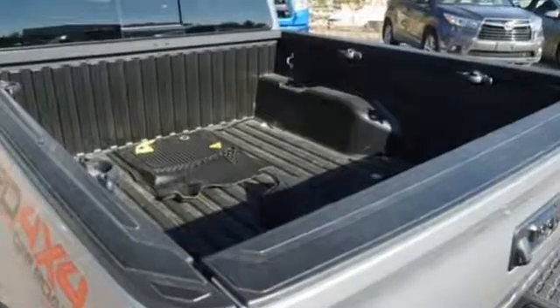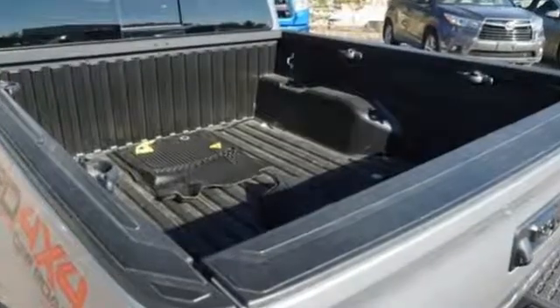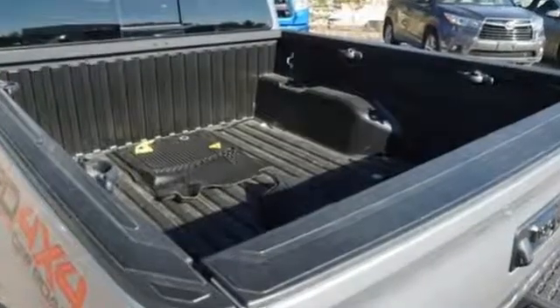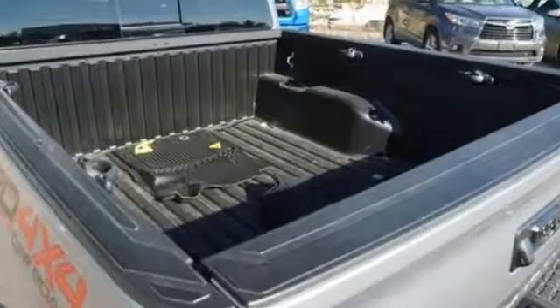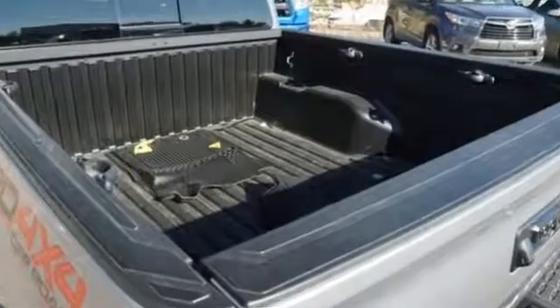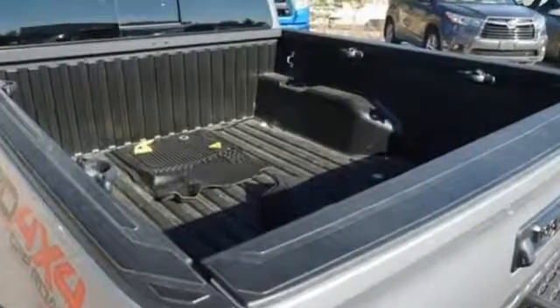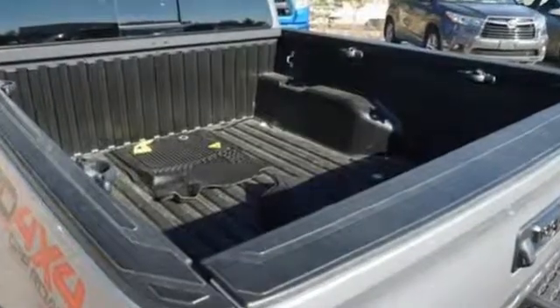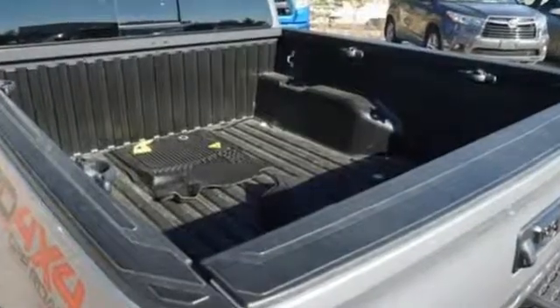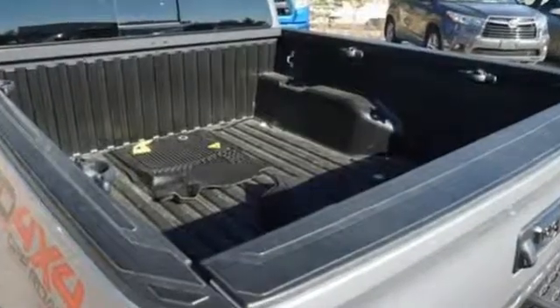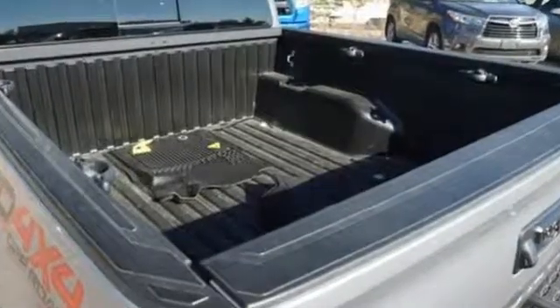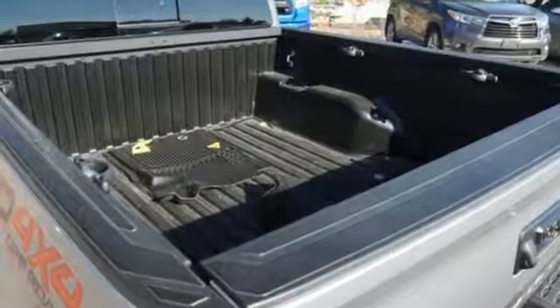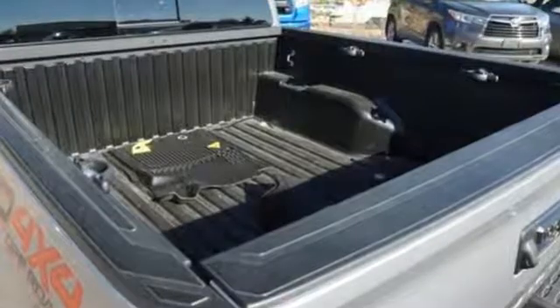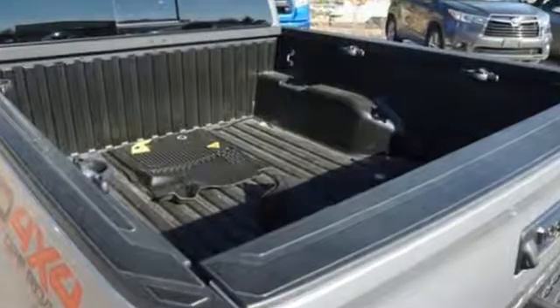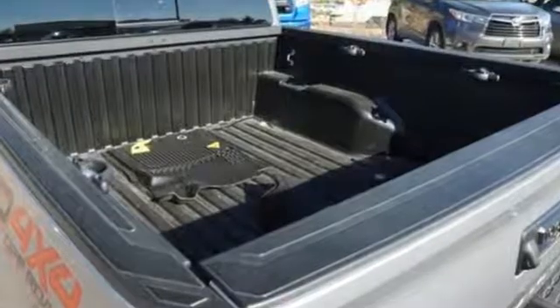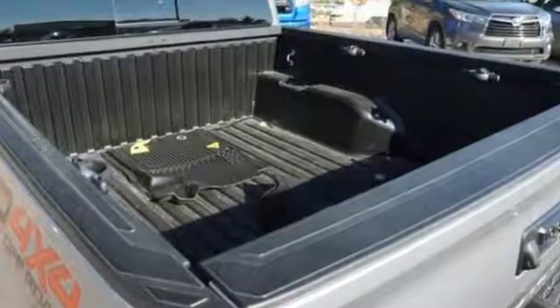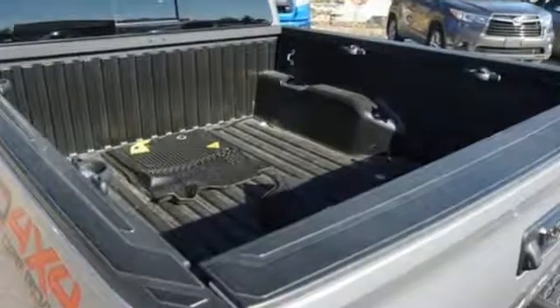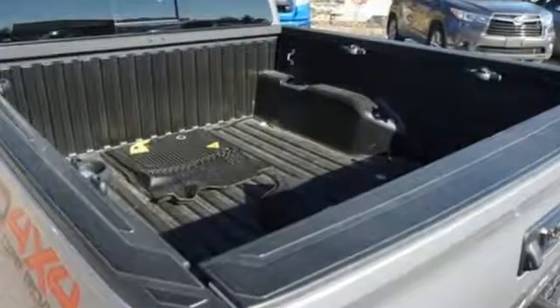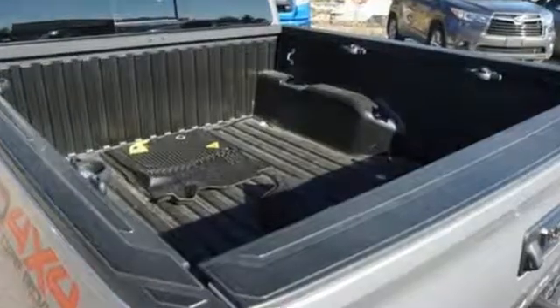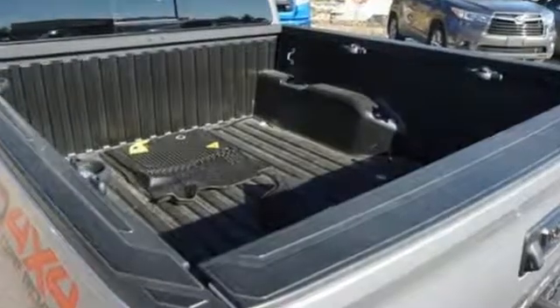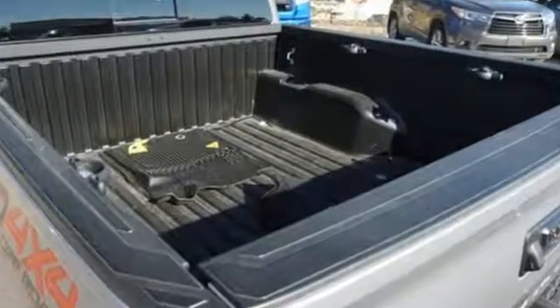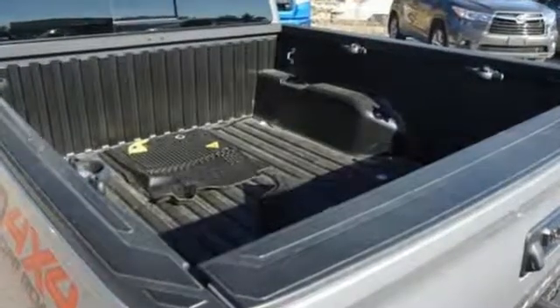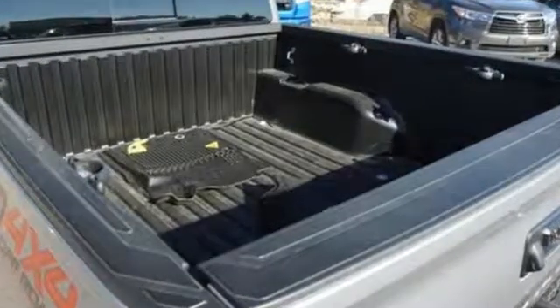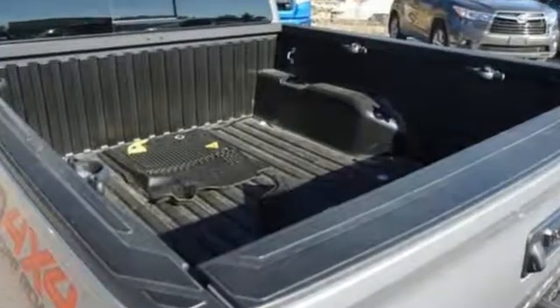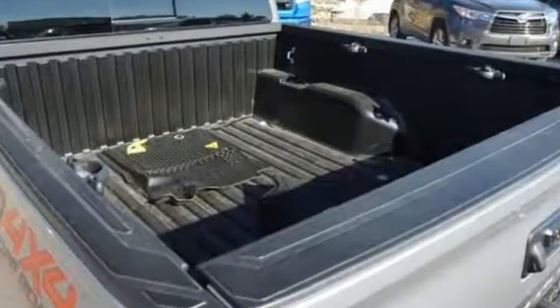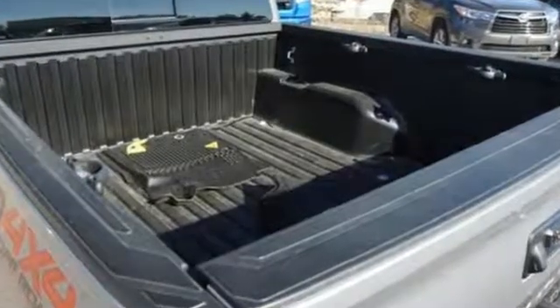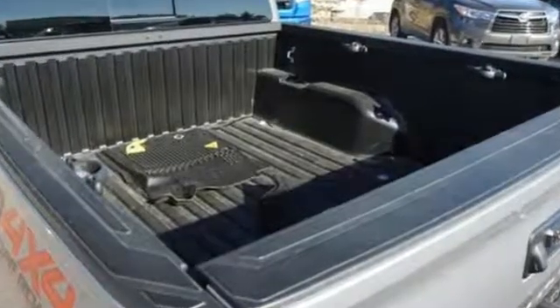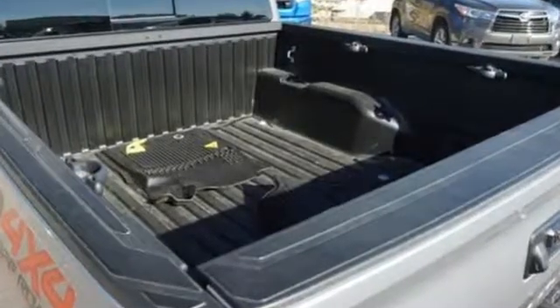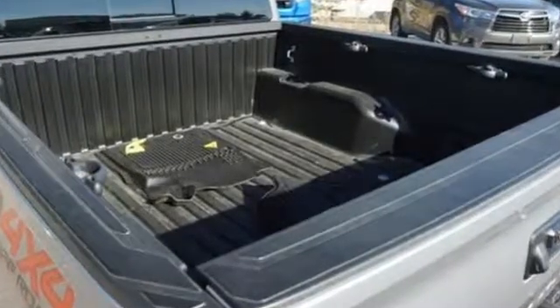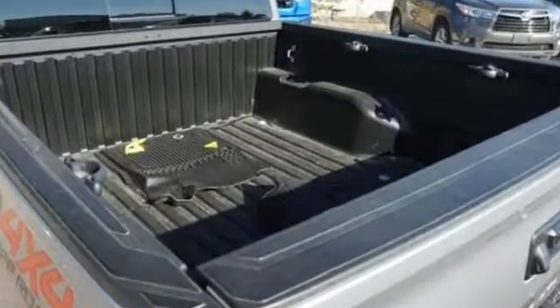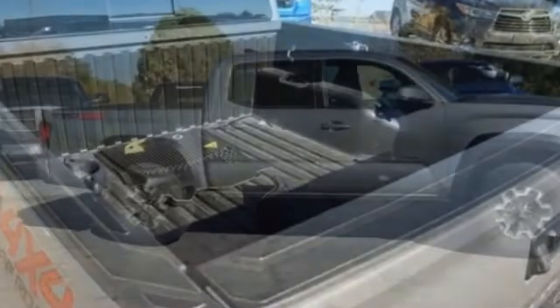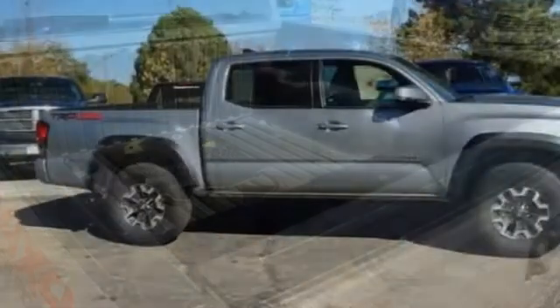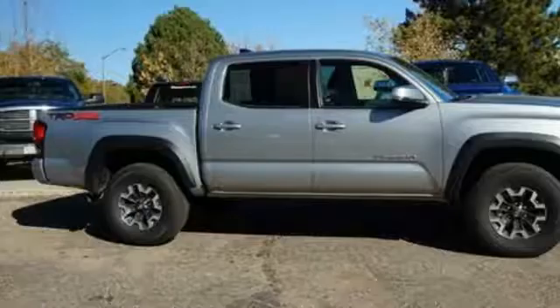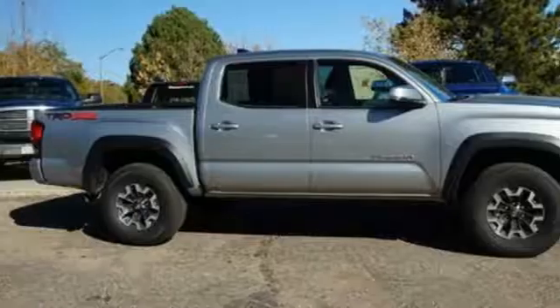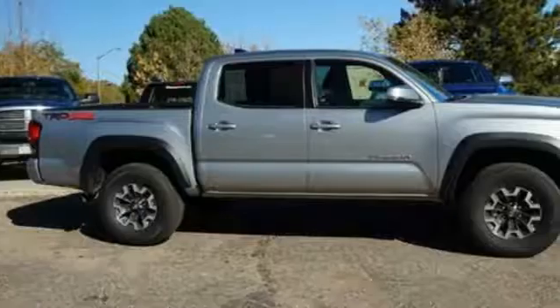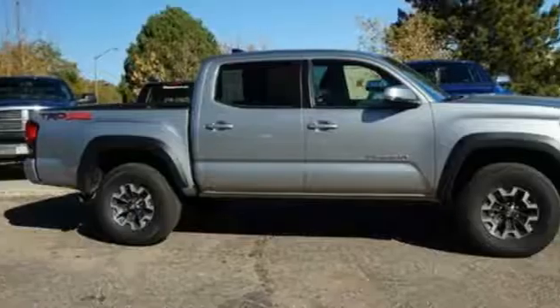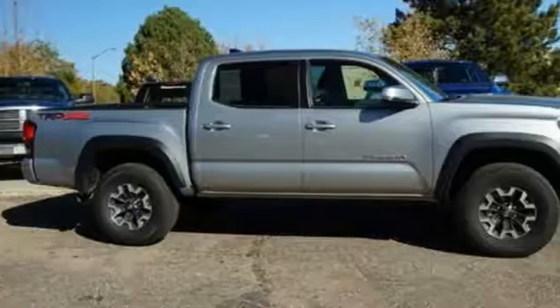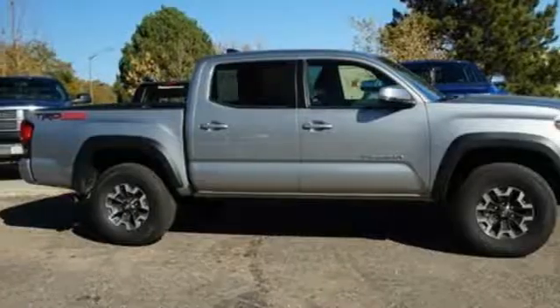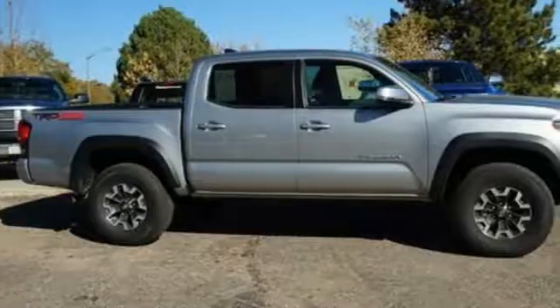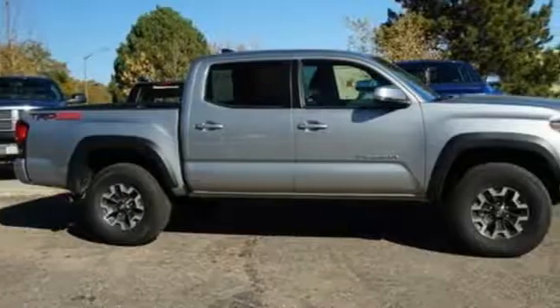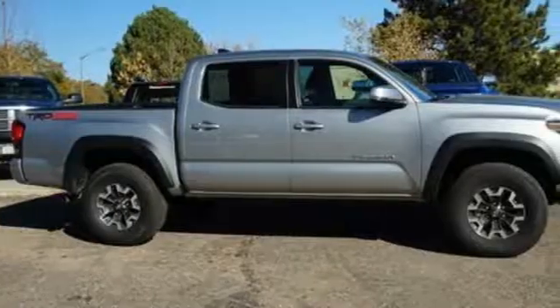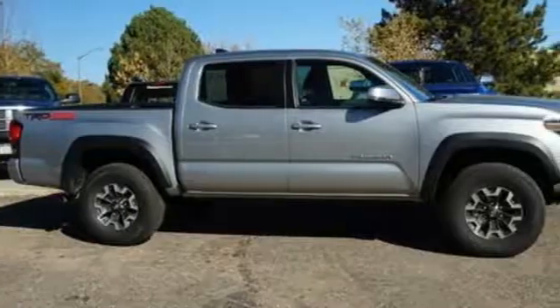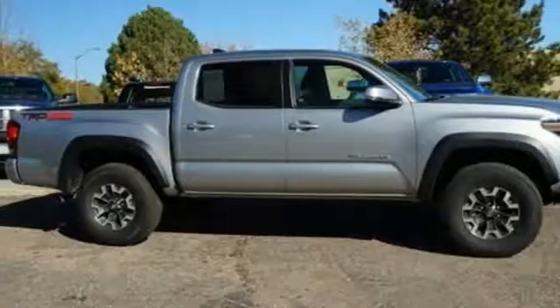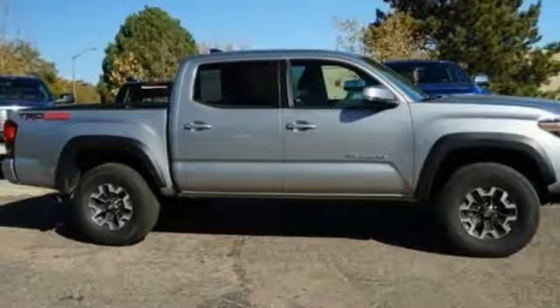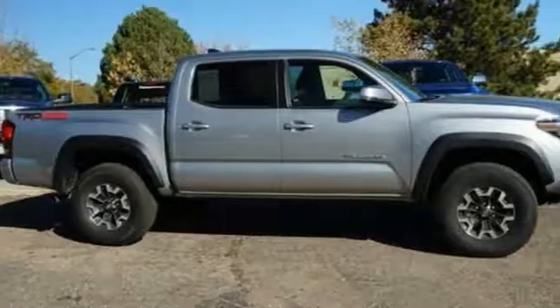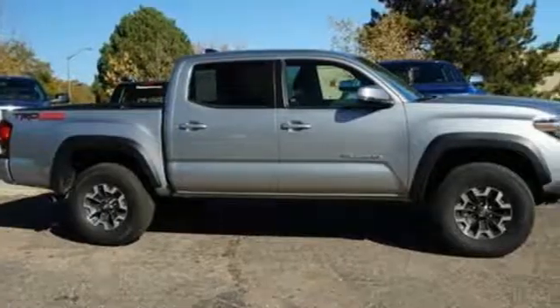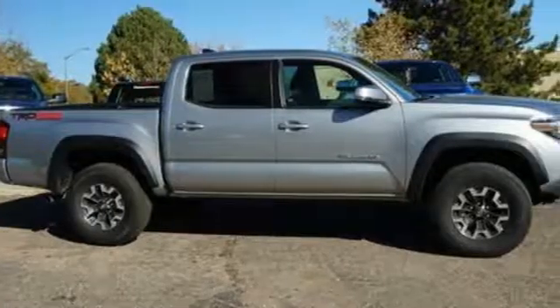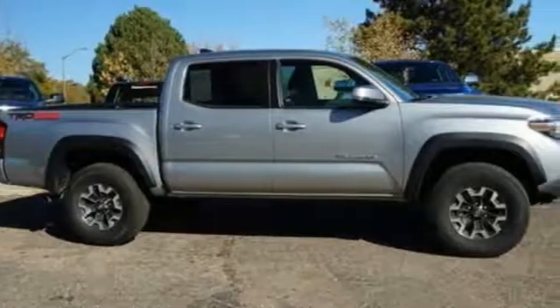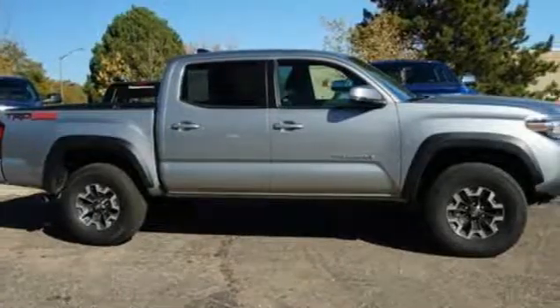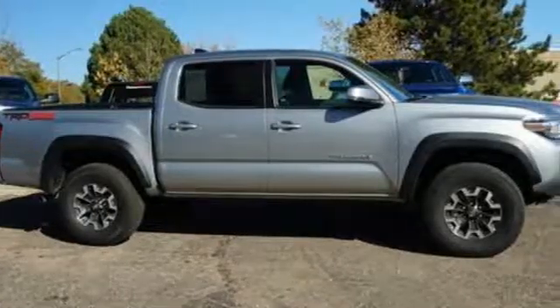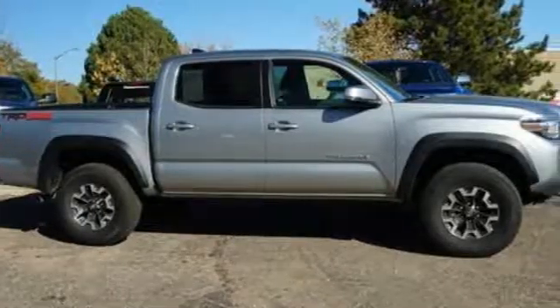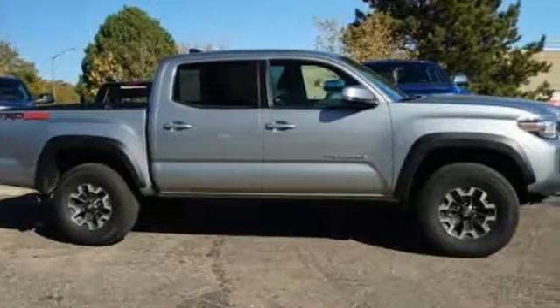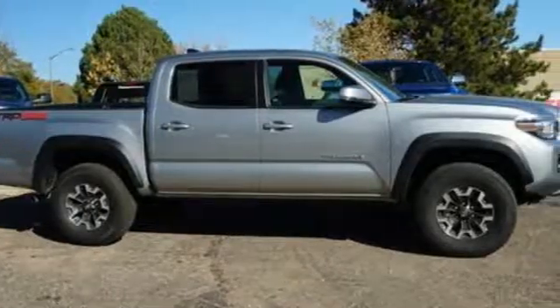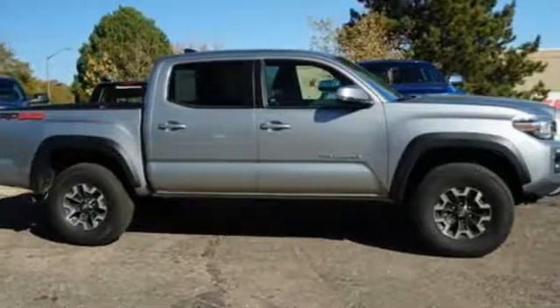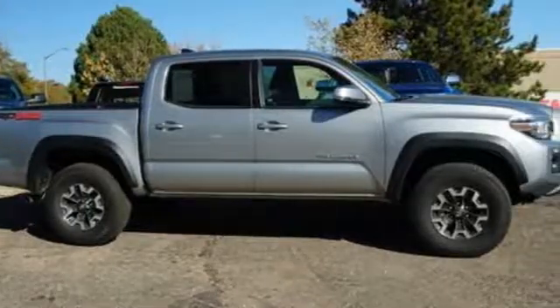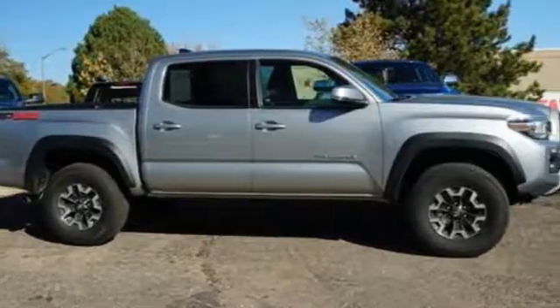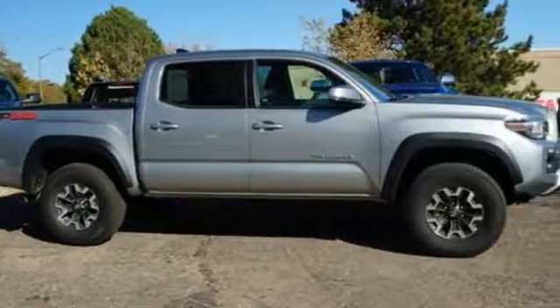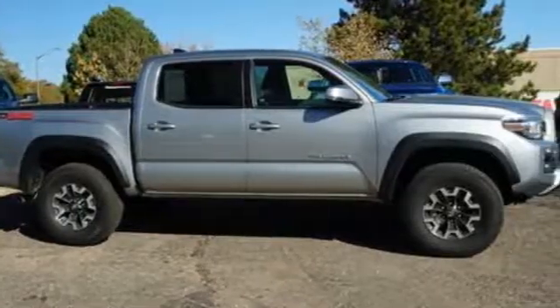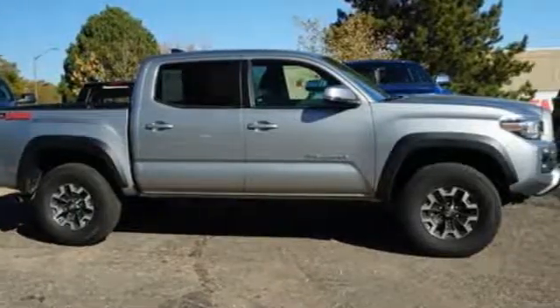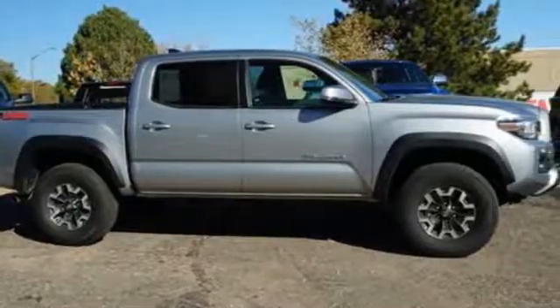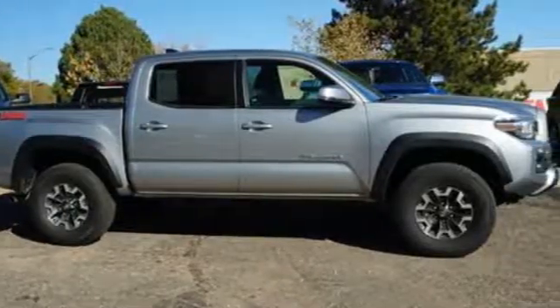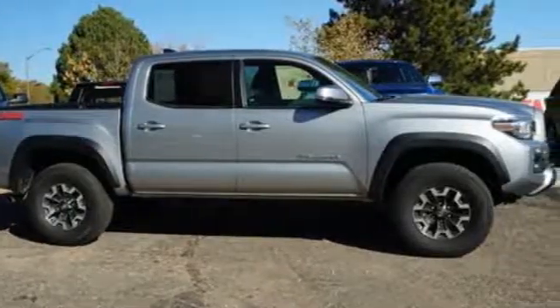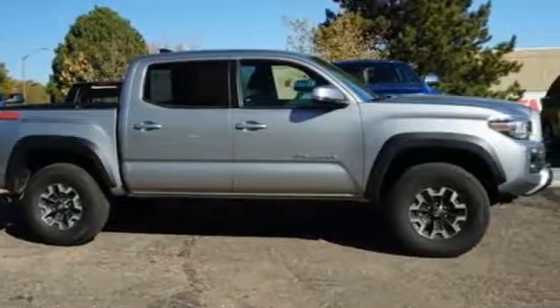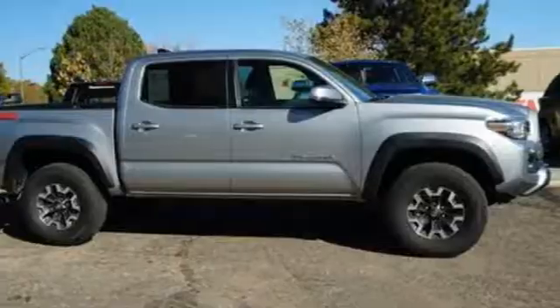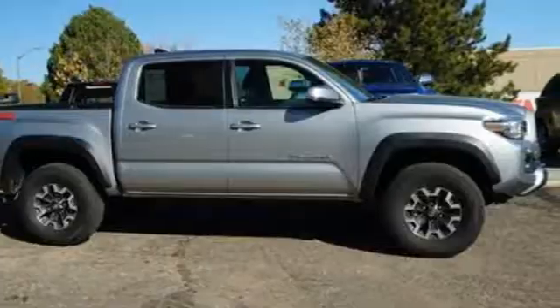Toyota — Steered by Ingenuity, Driven by Passion. Driving is Believing. Test drive it today.